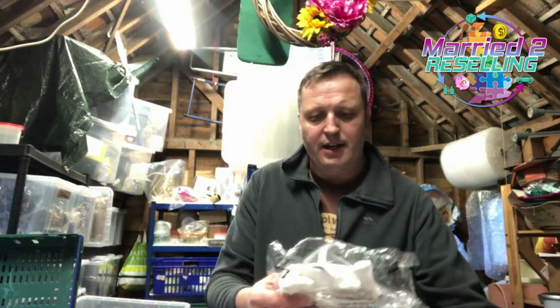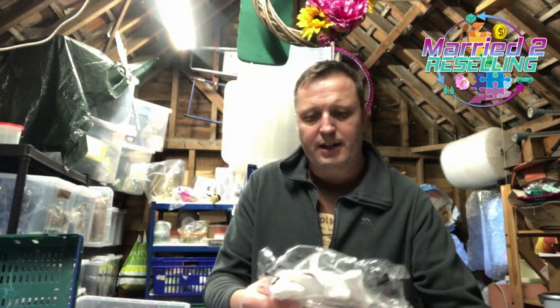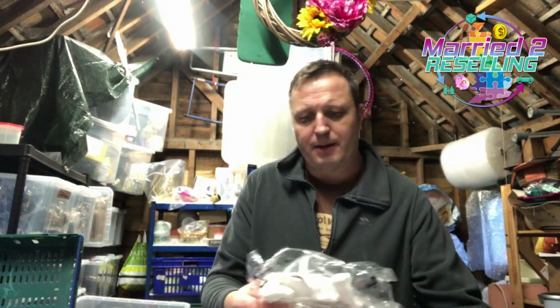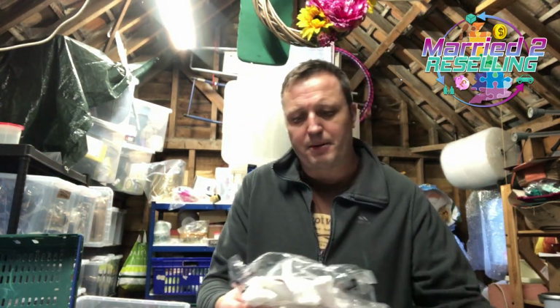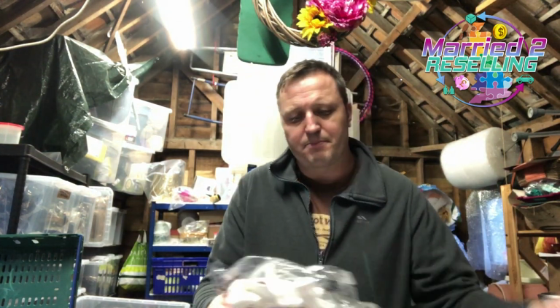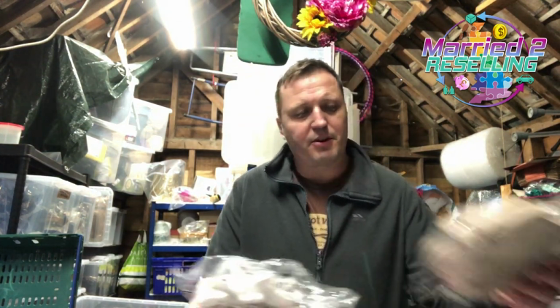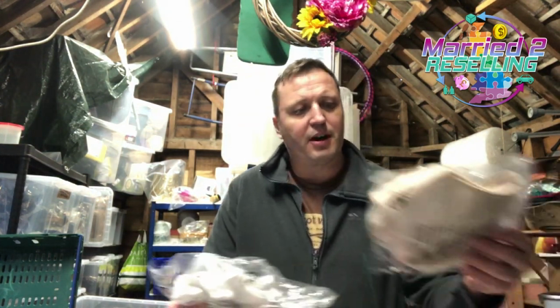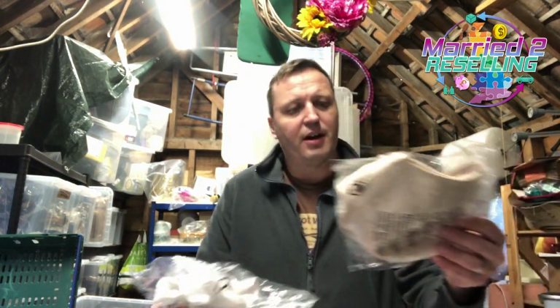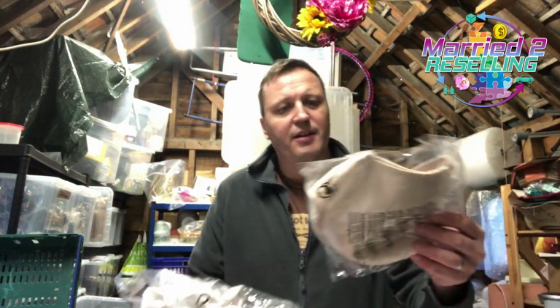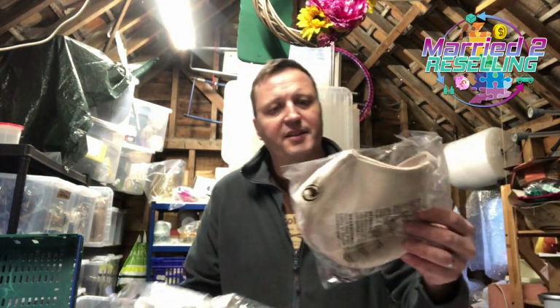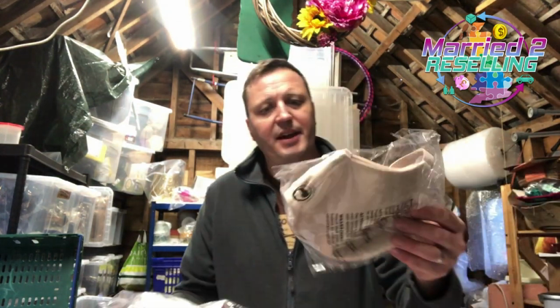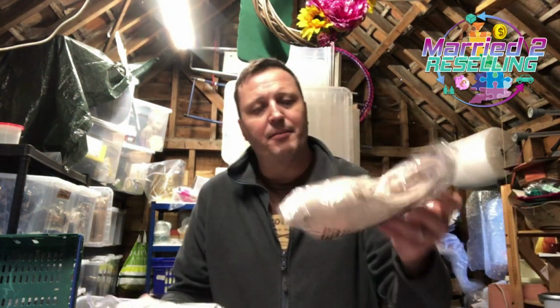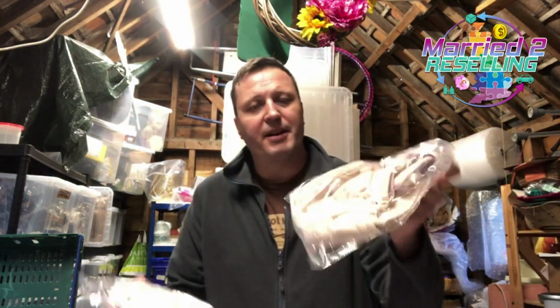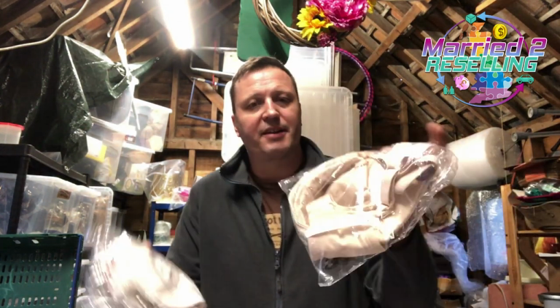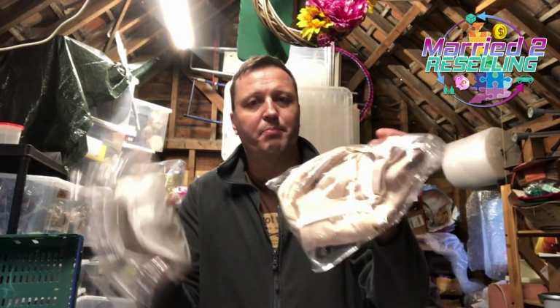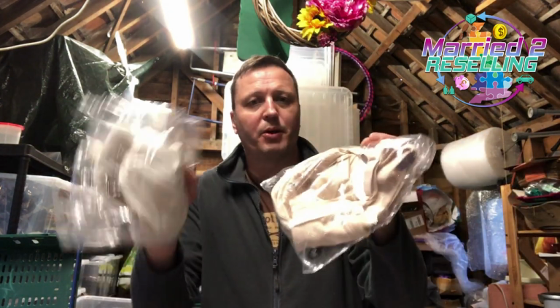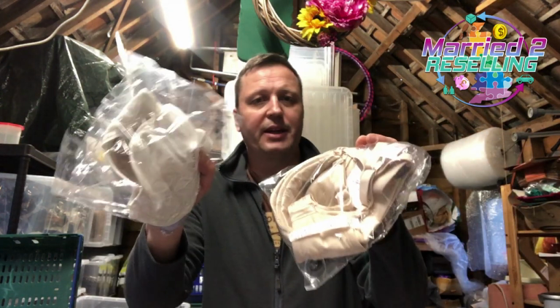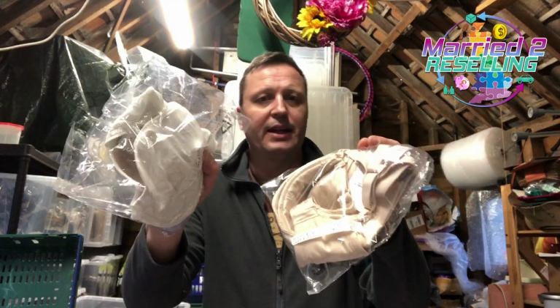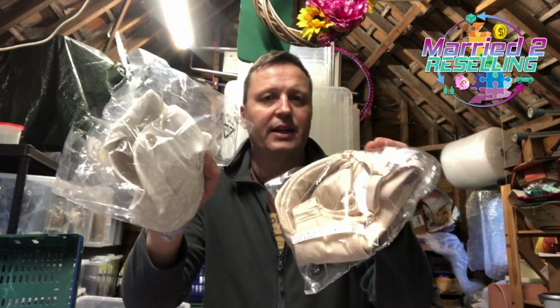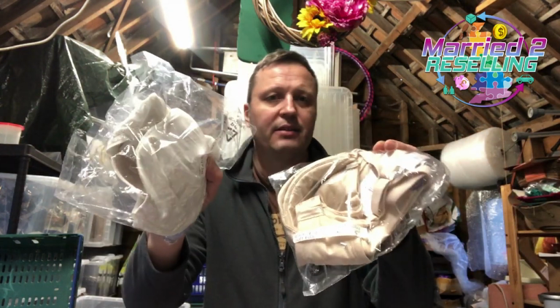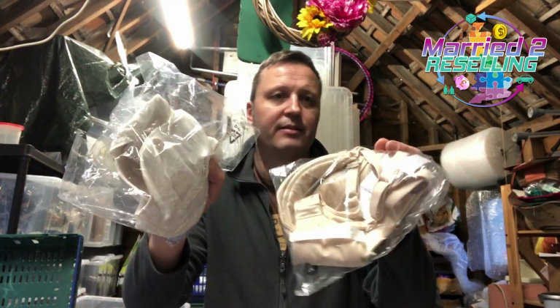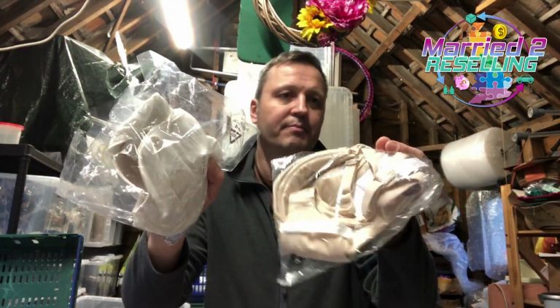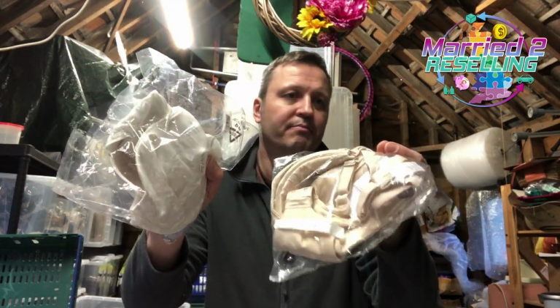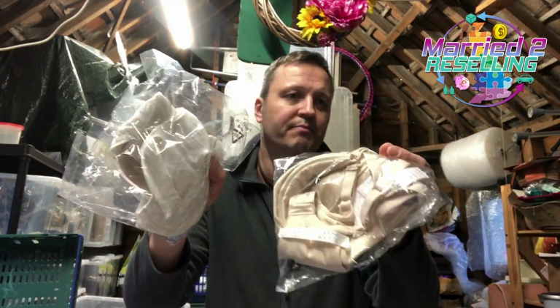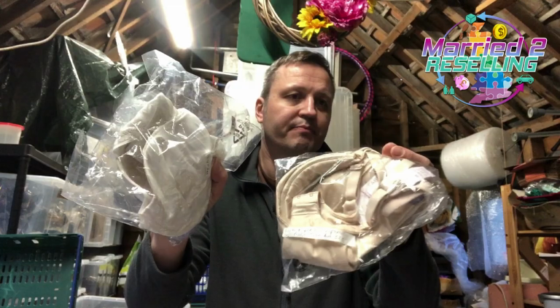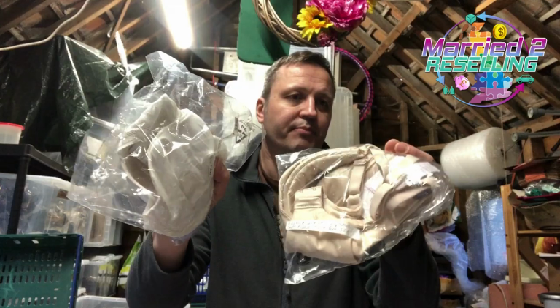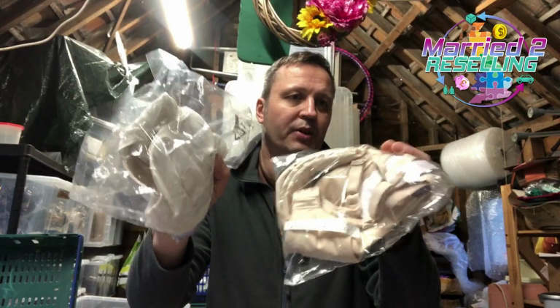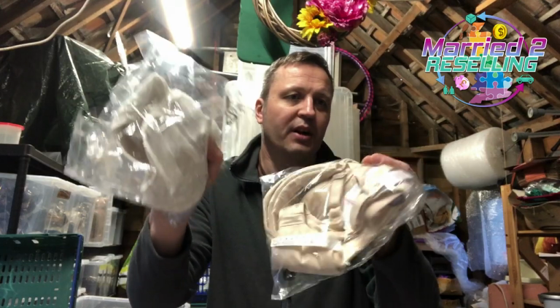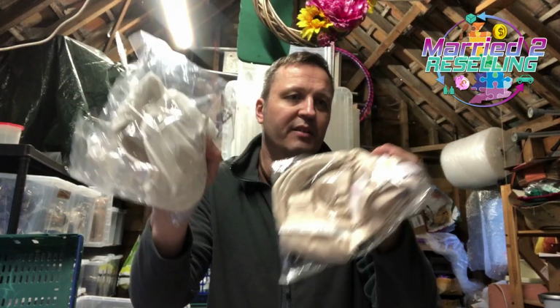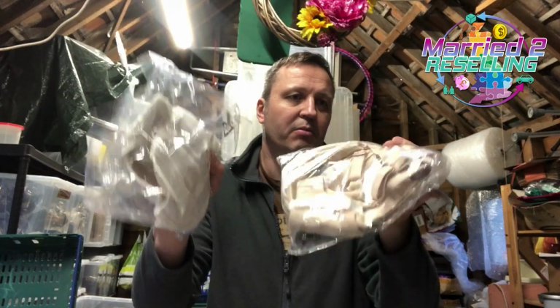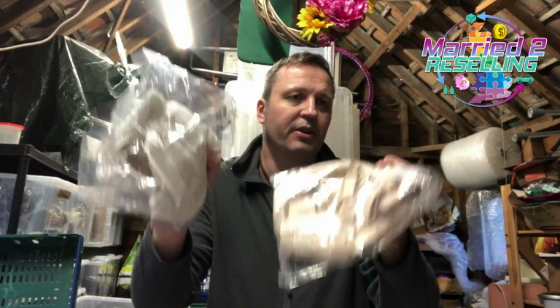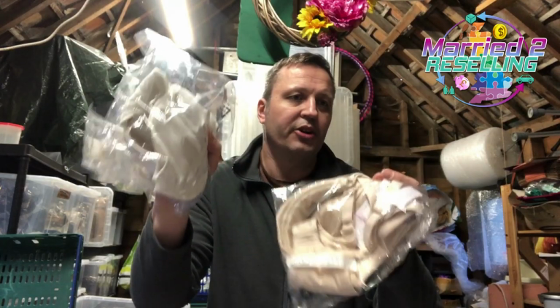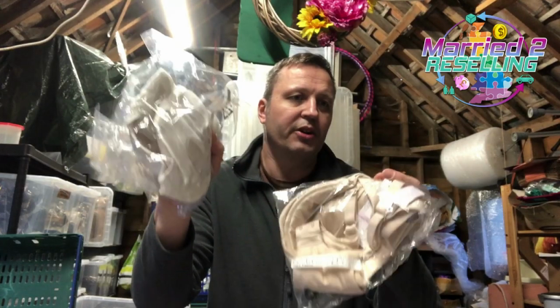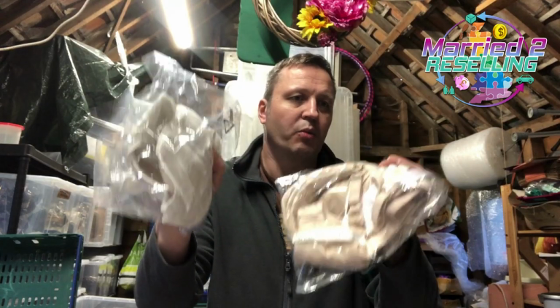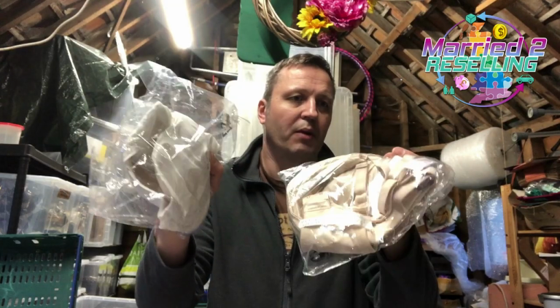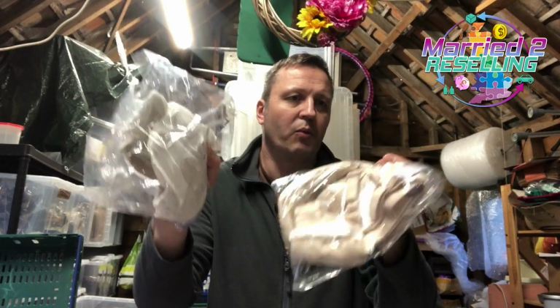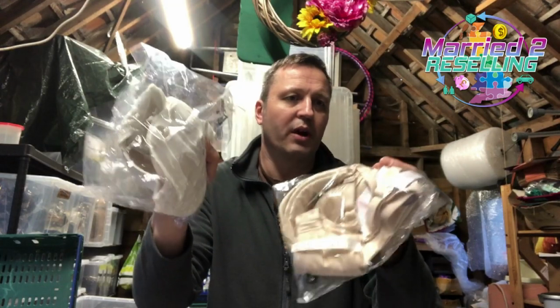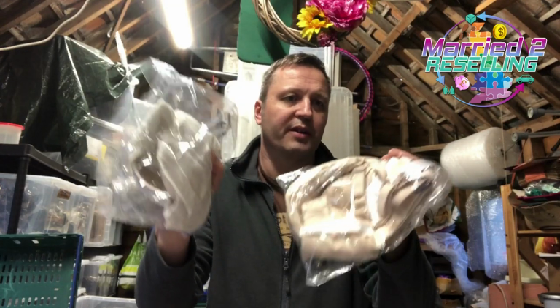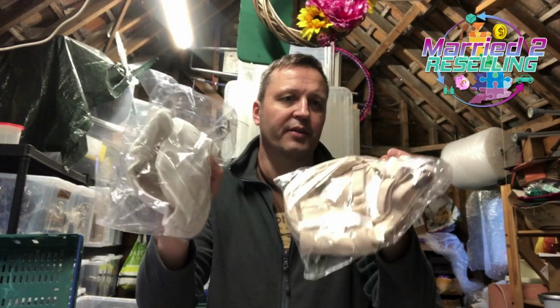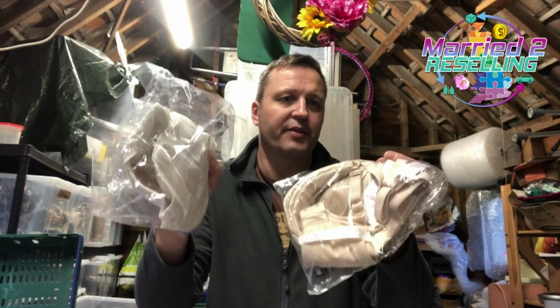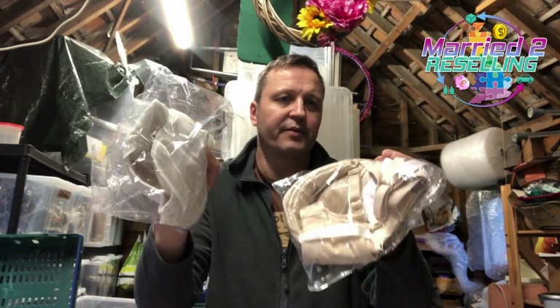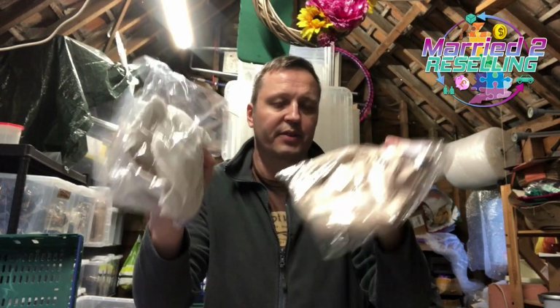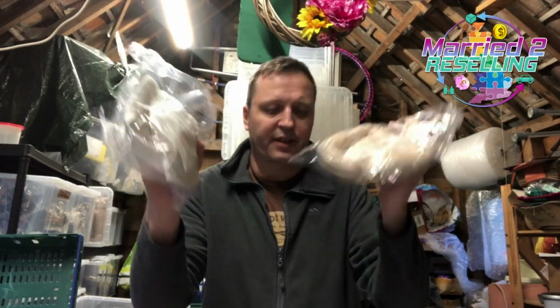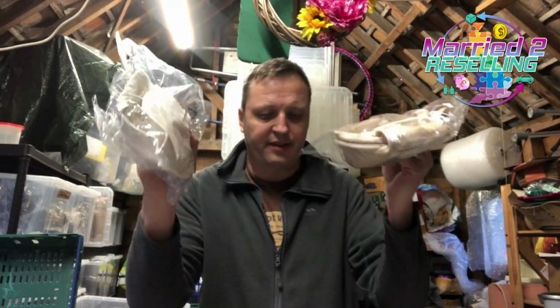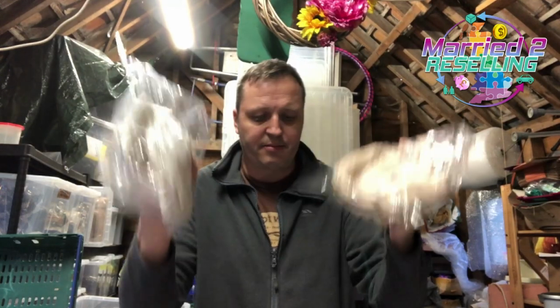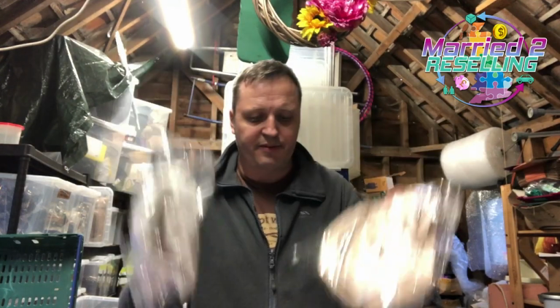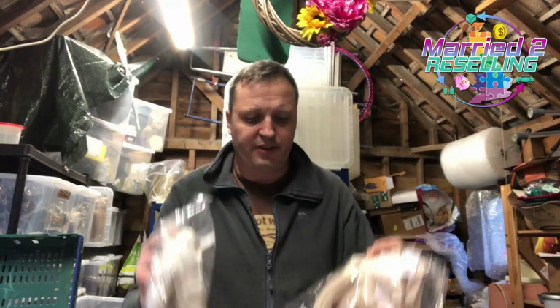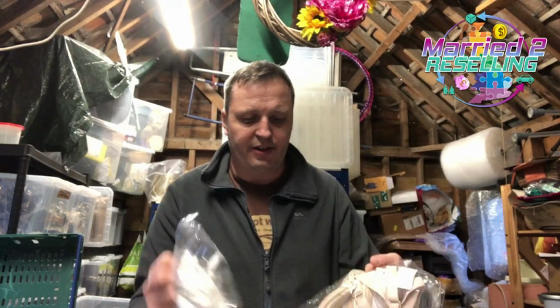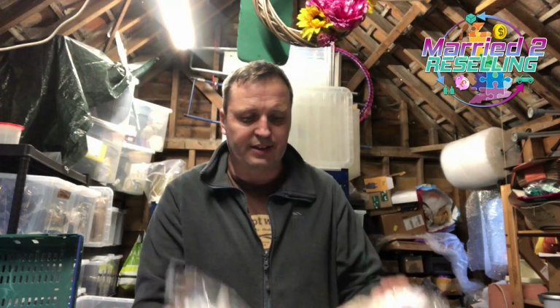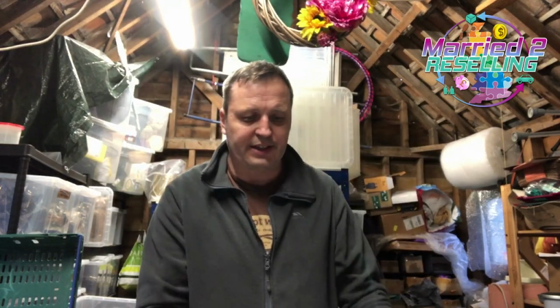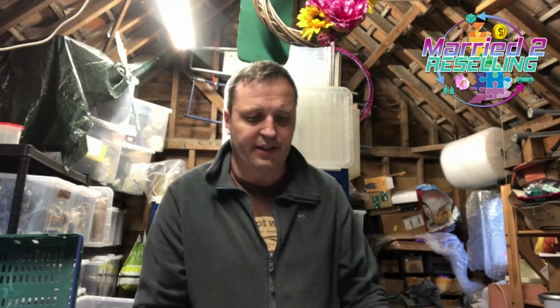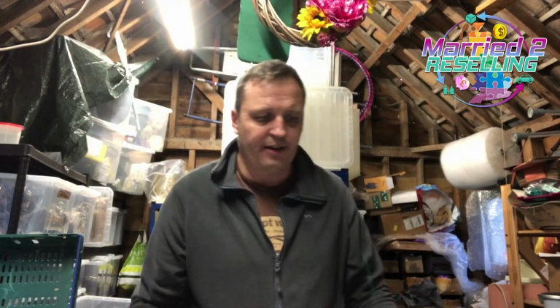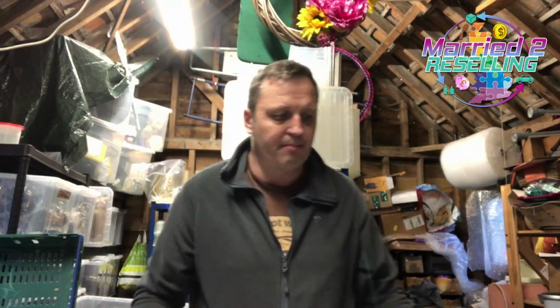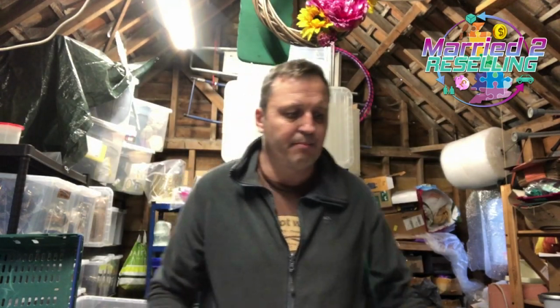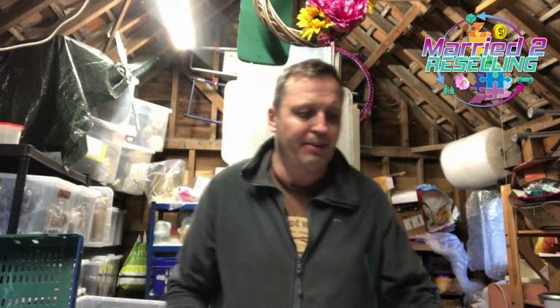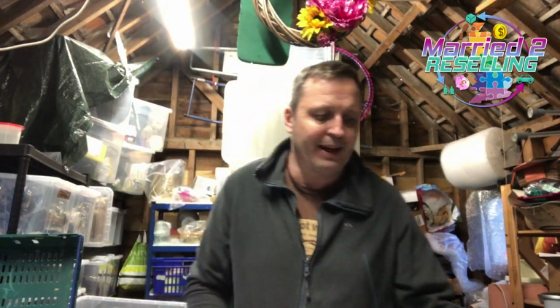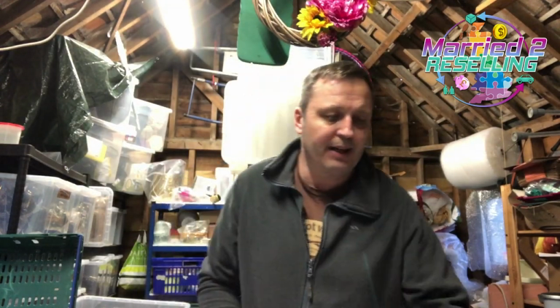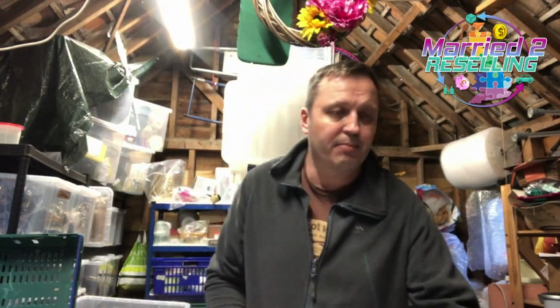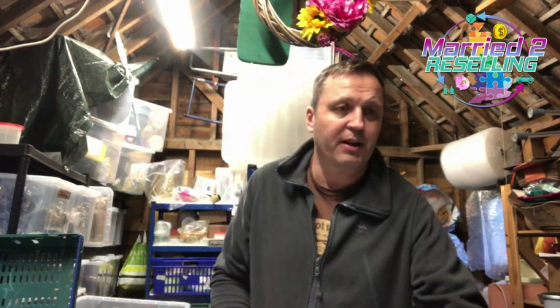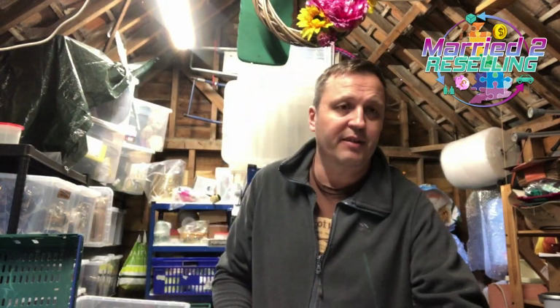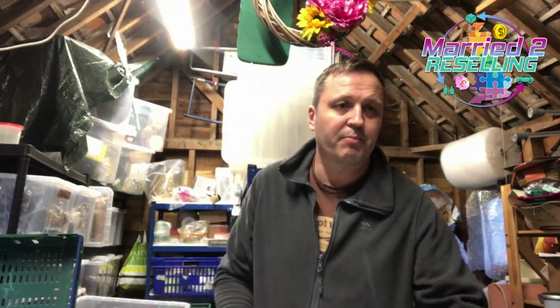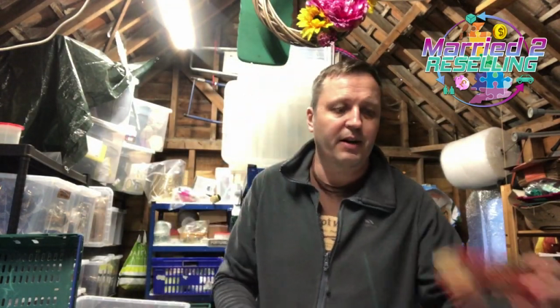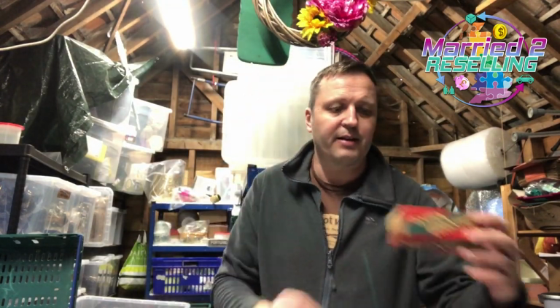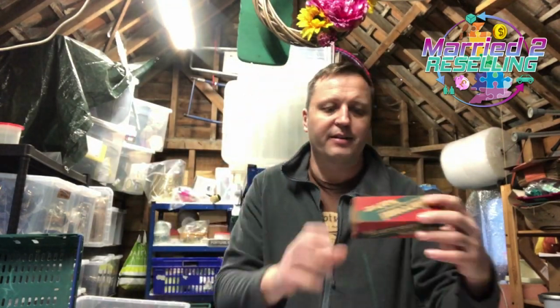A couple of bras — M&S body bras, one nude, one white — sold to different customers for £9.99 plus post.